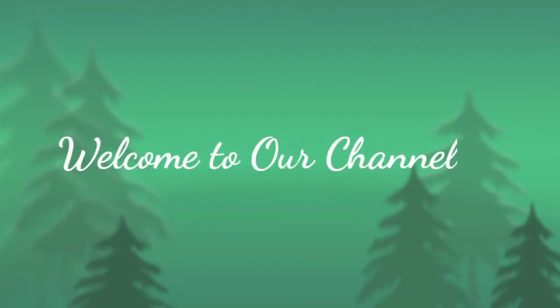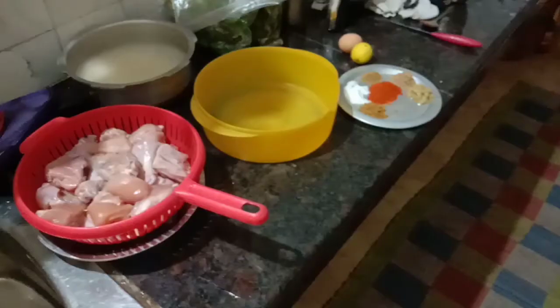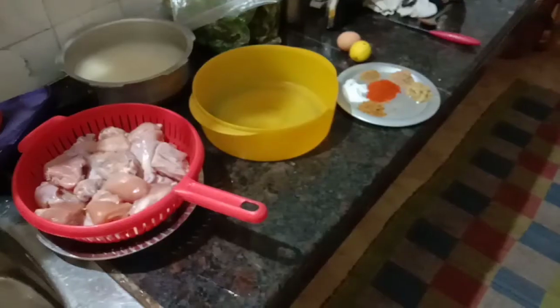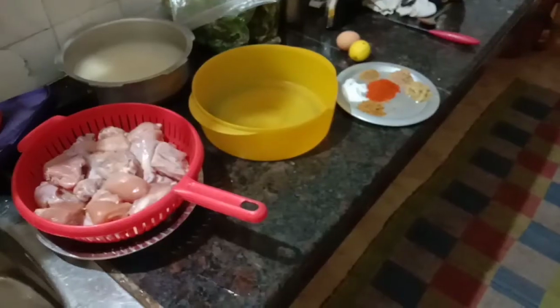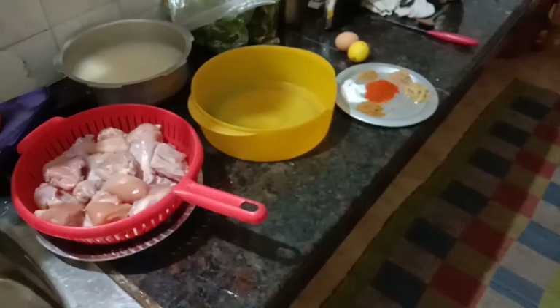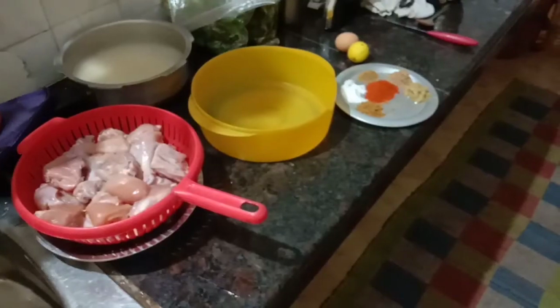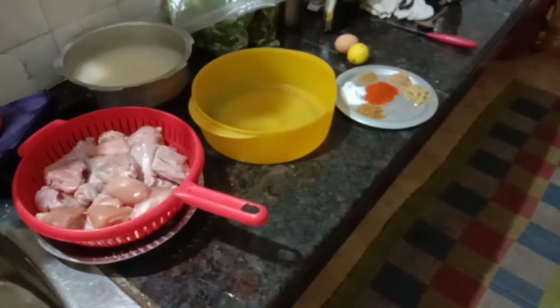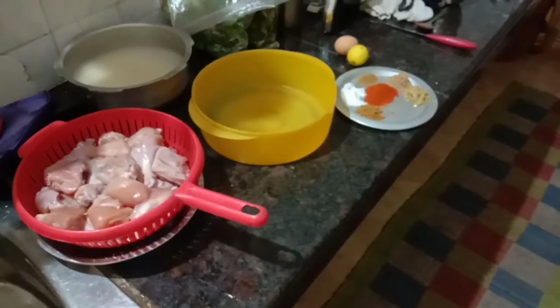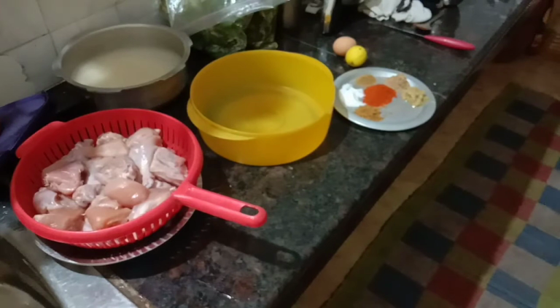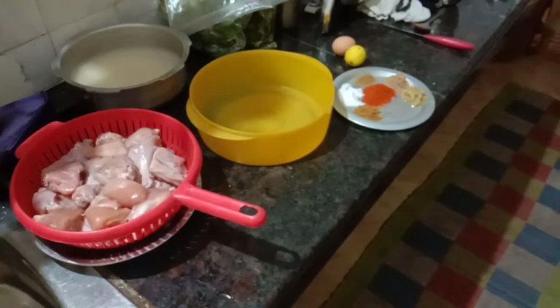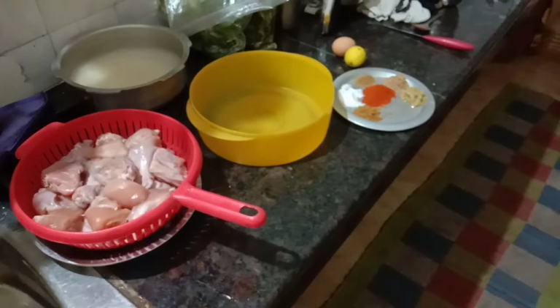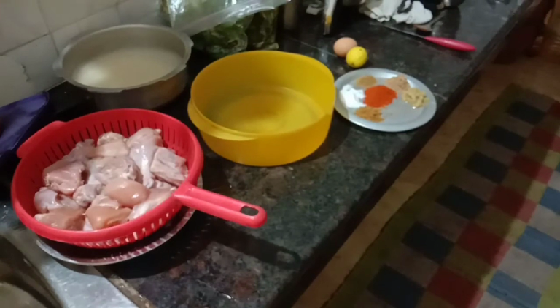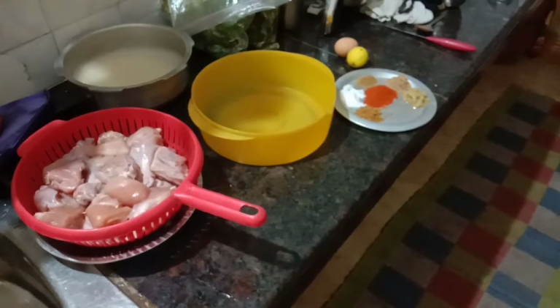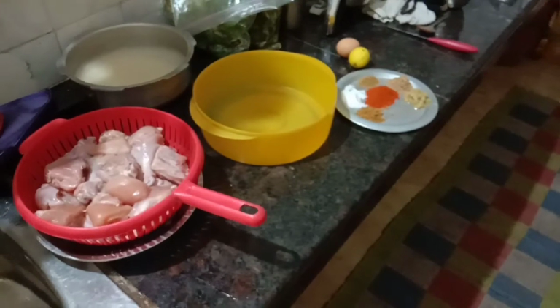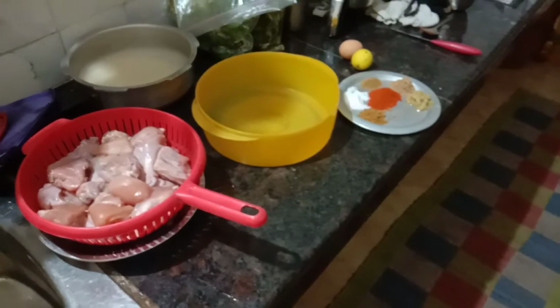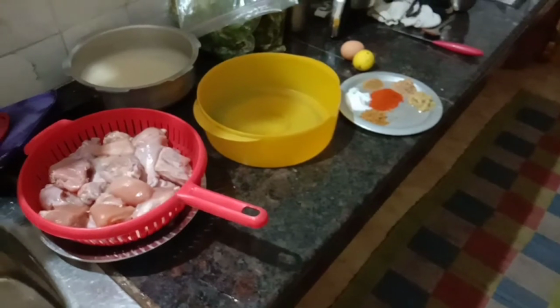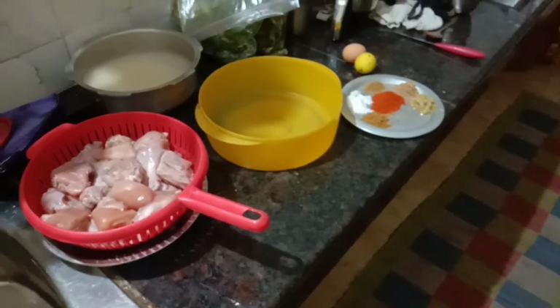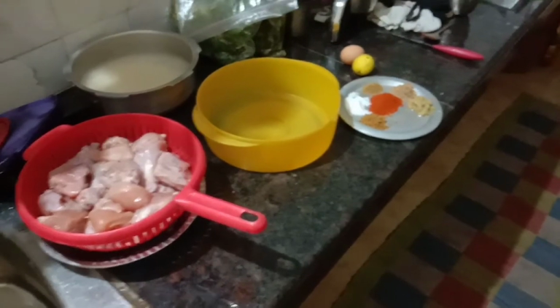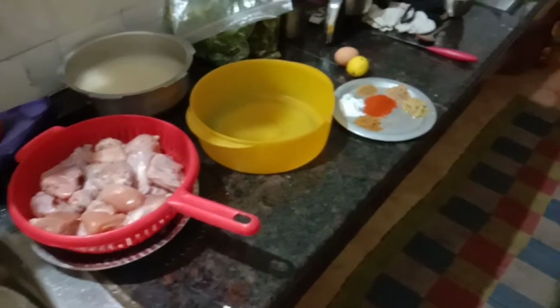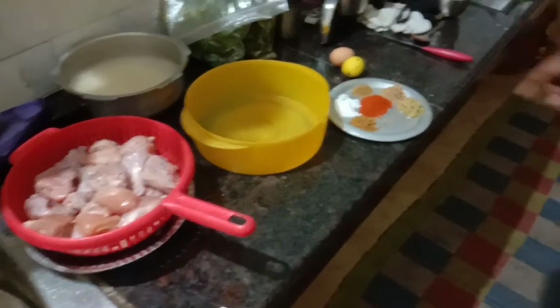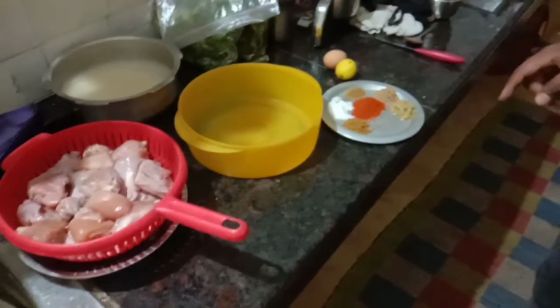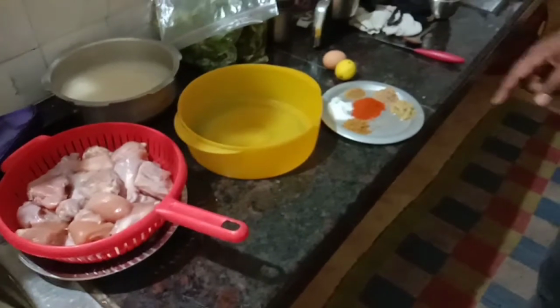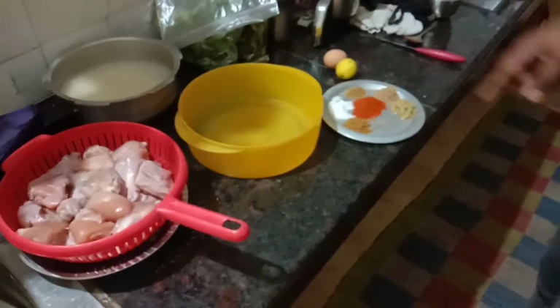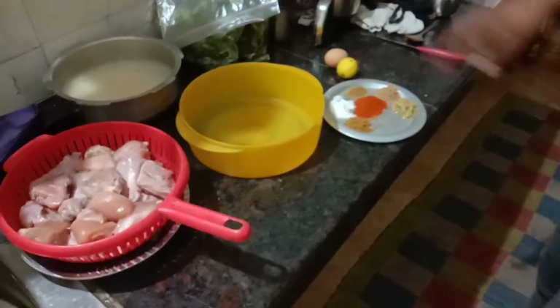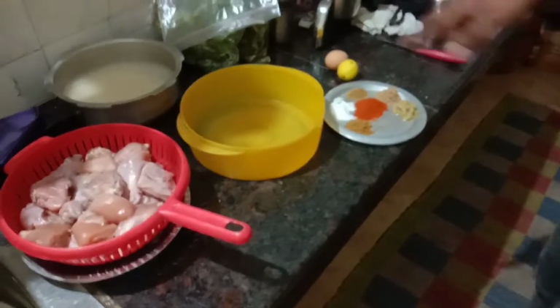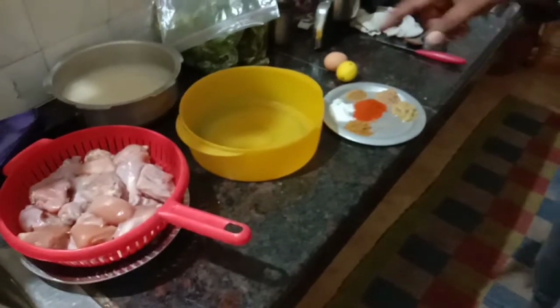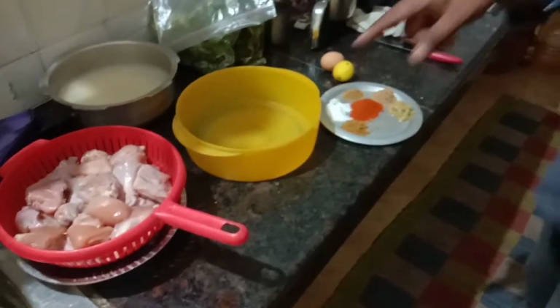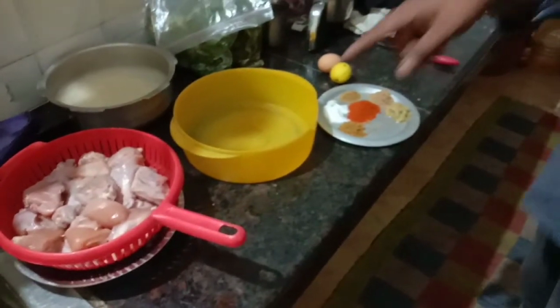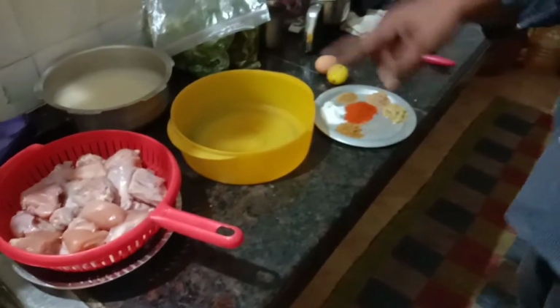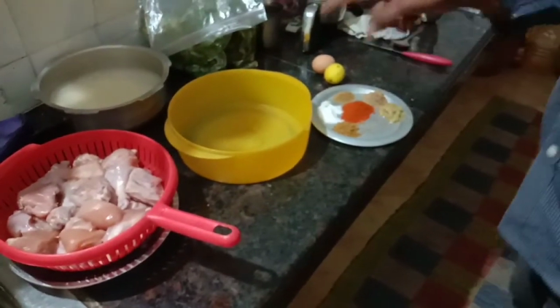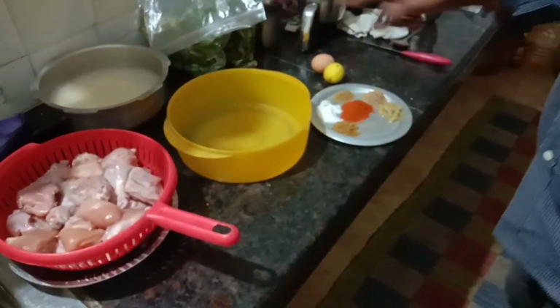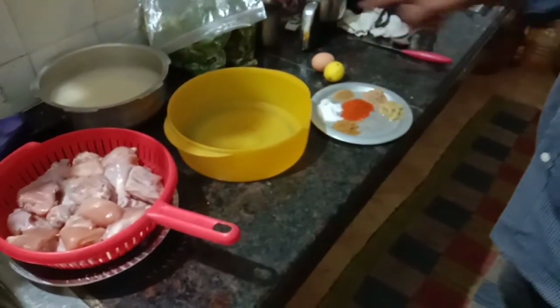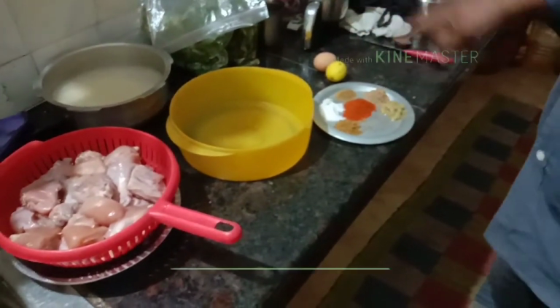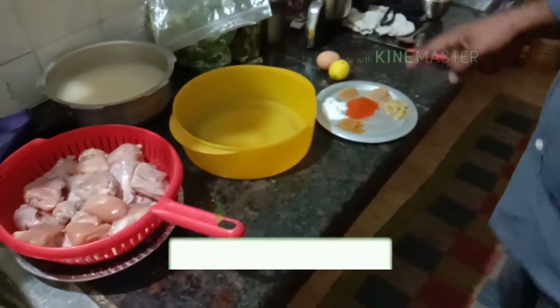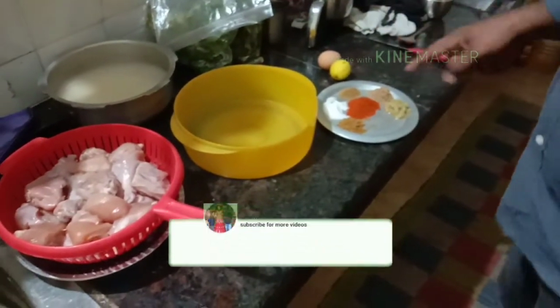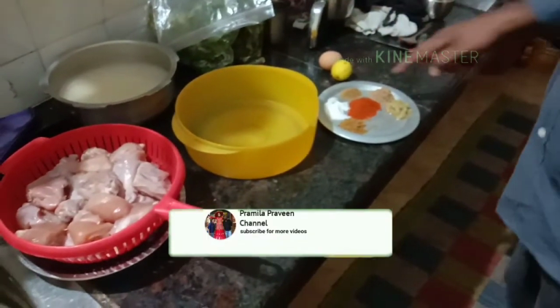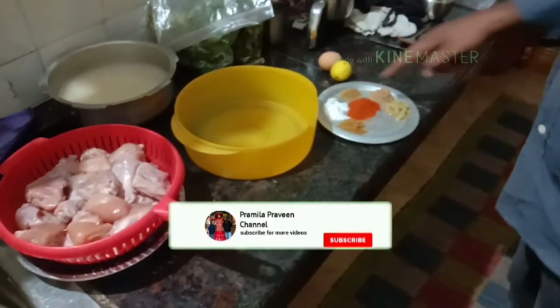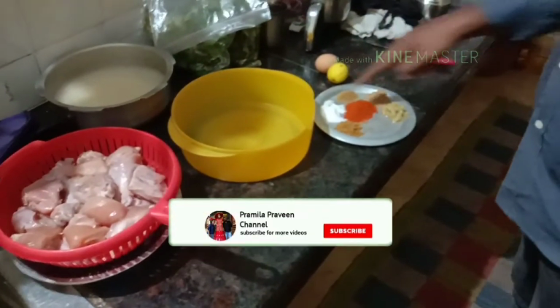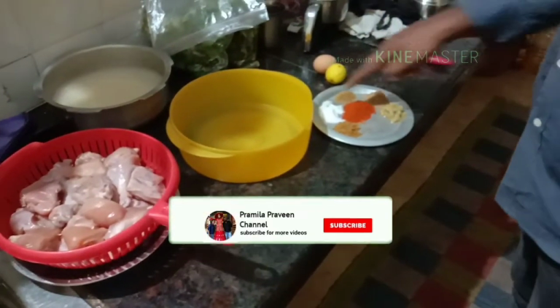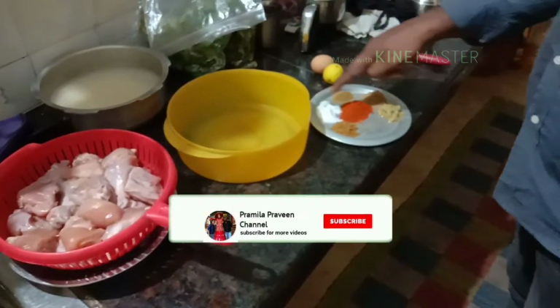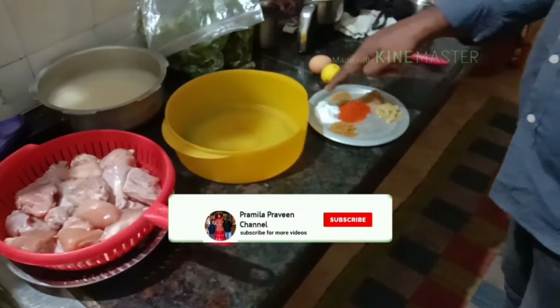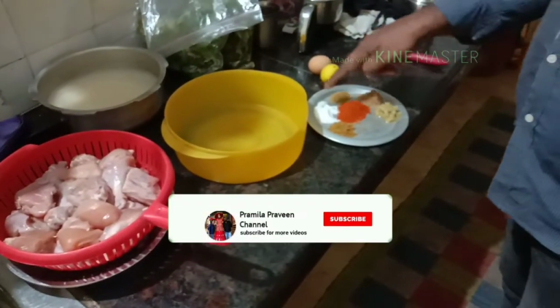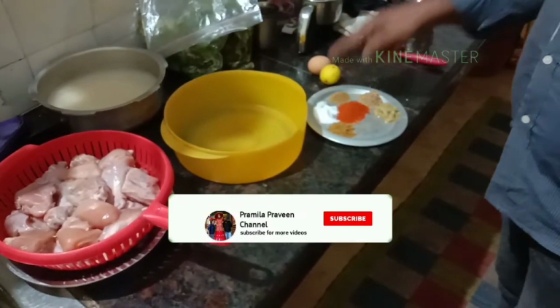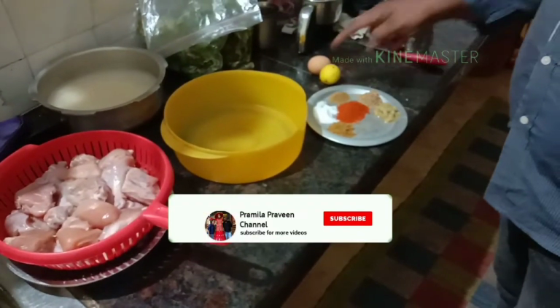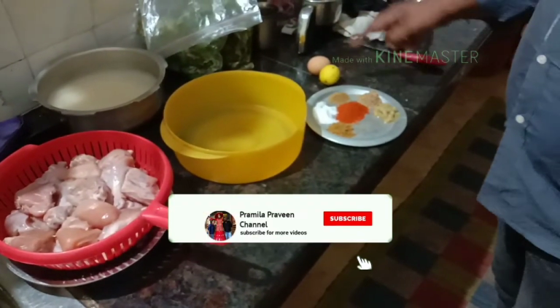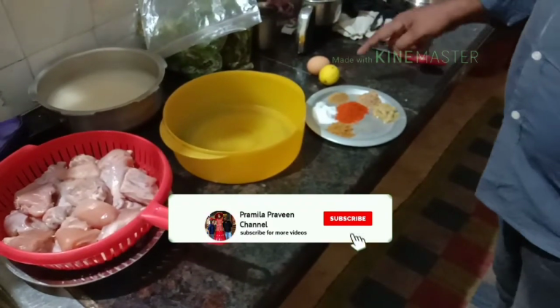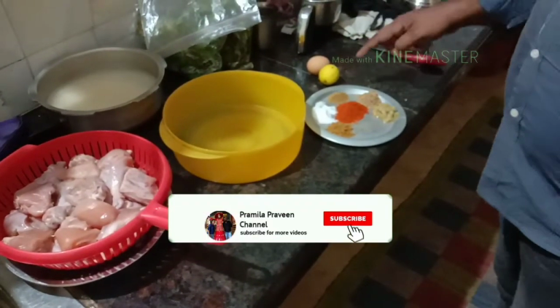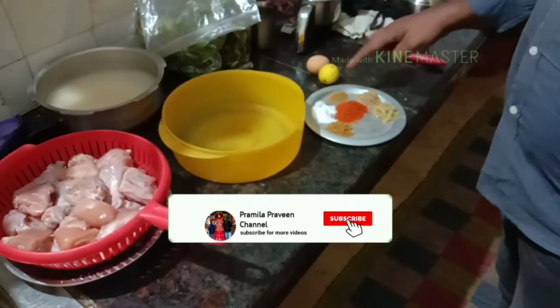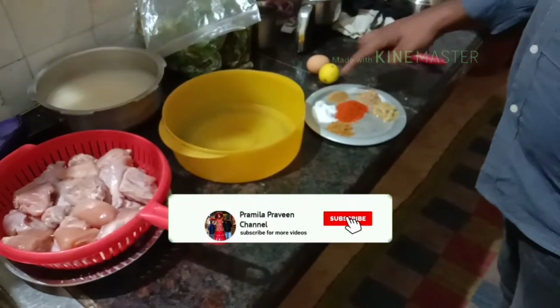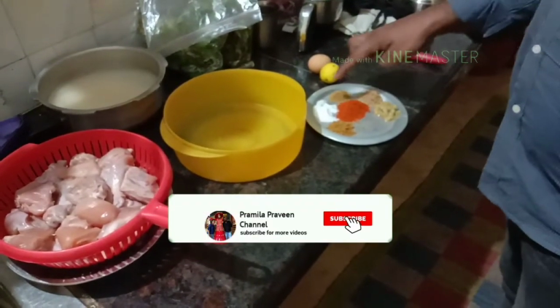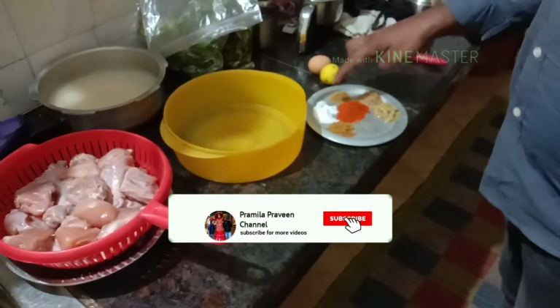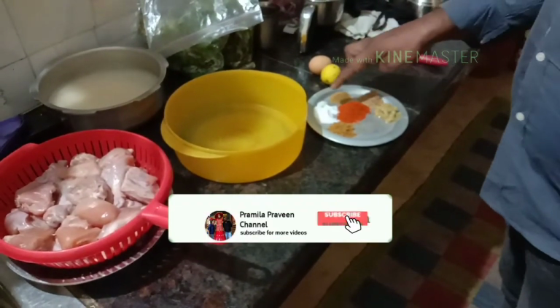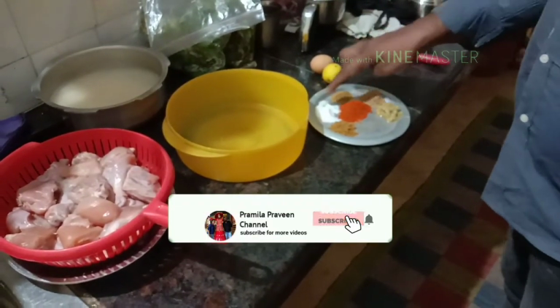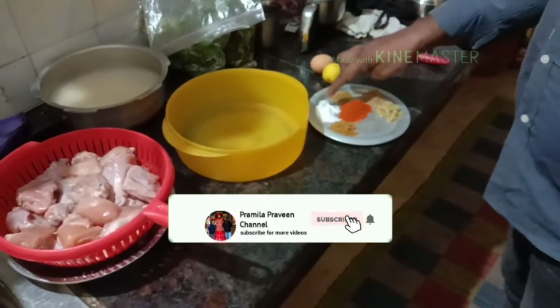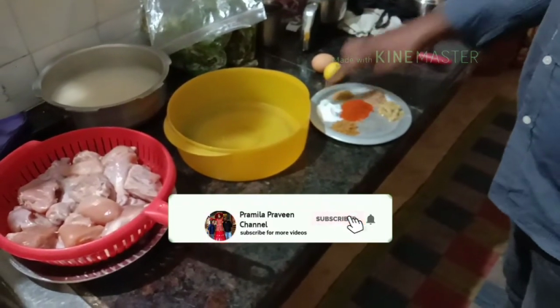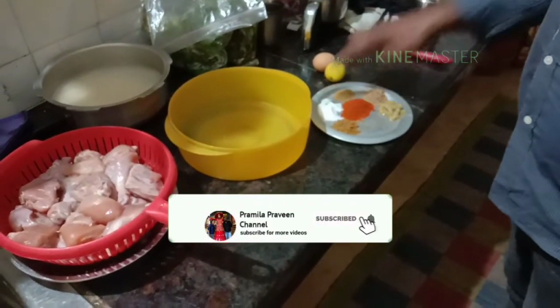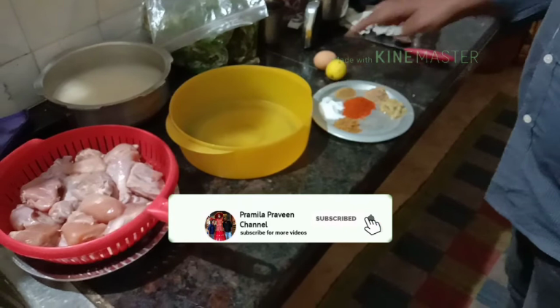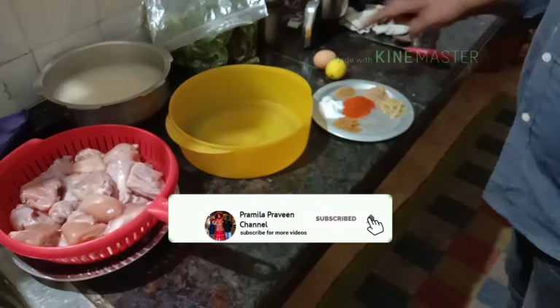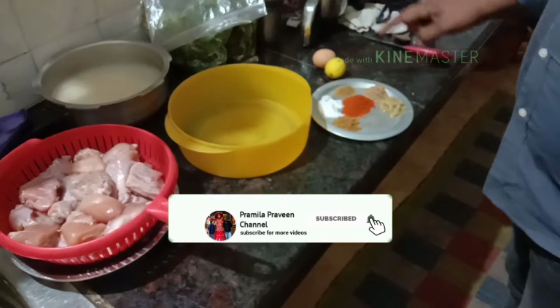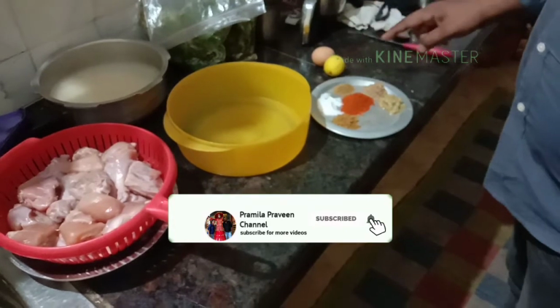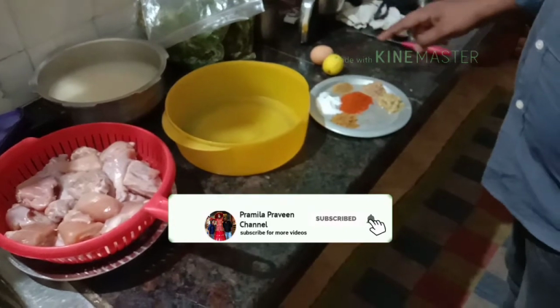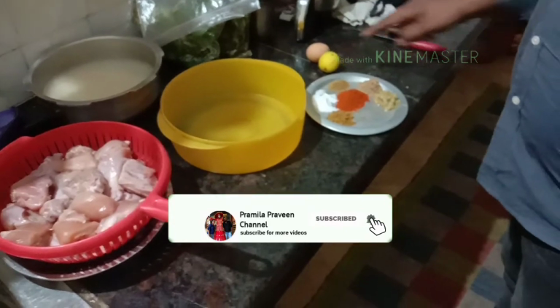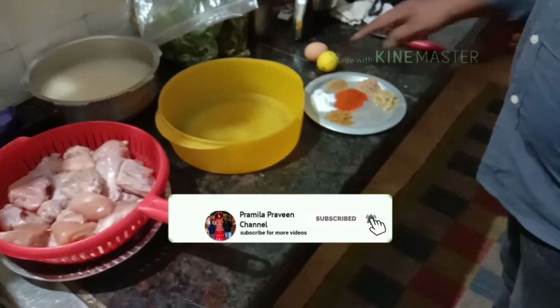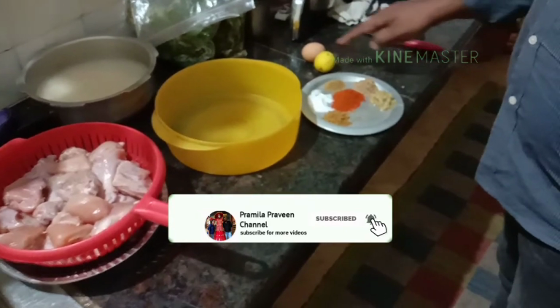Hello friends! Welcome back to my channel! We will talk about barbecue. I will try to make barbecue on our channel.